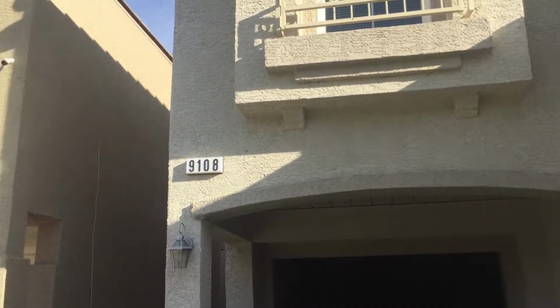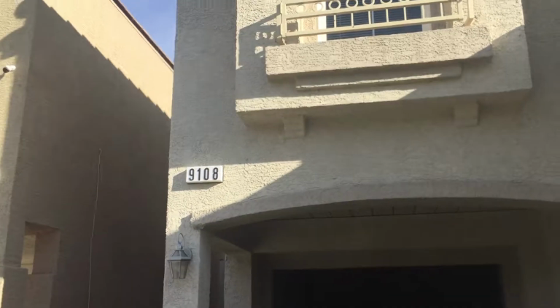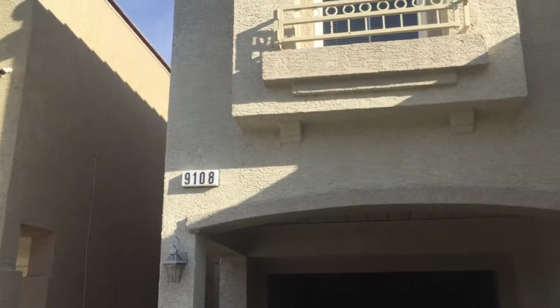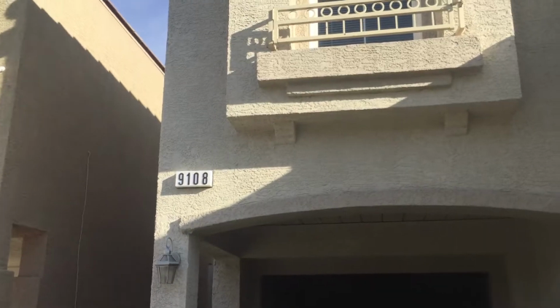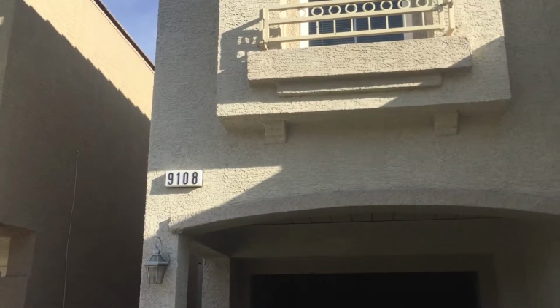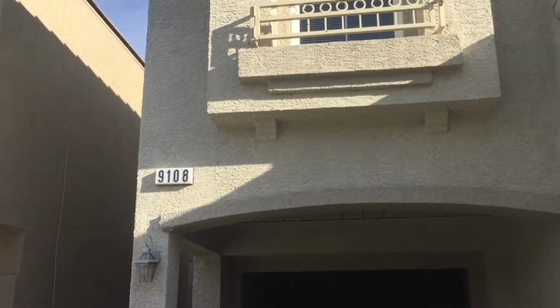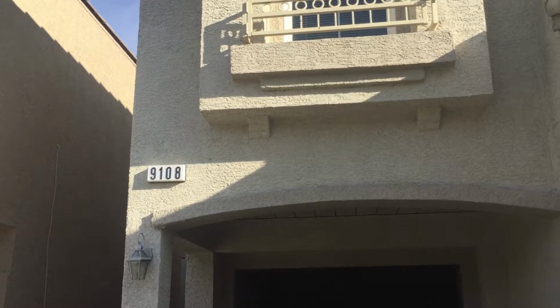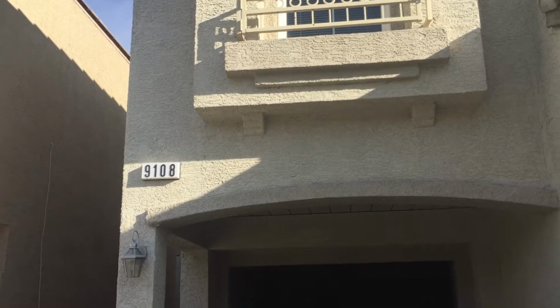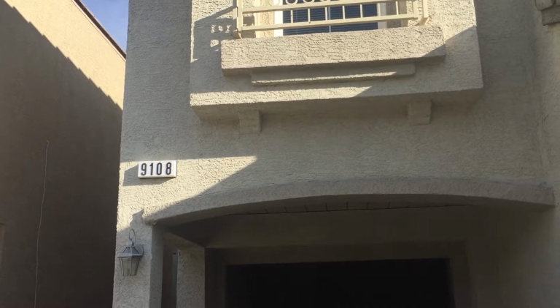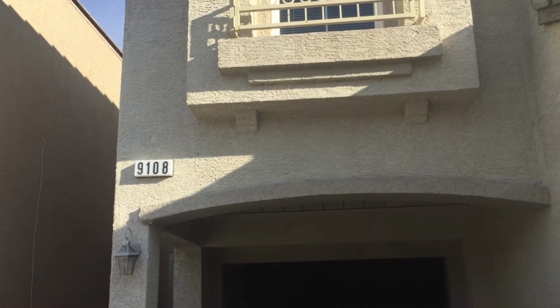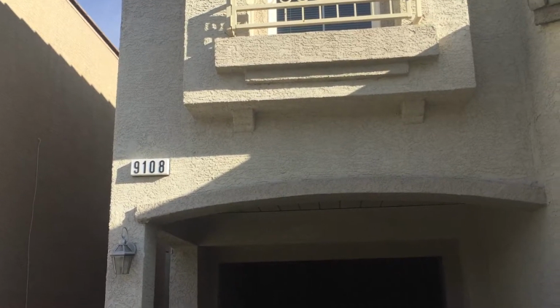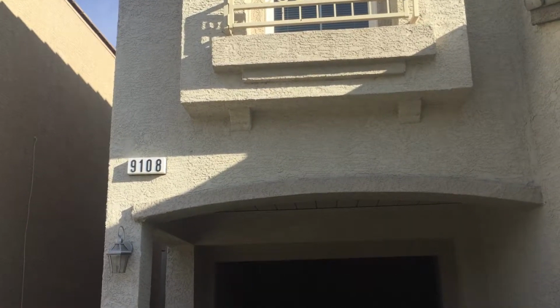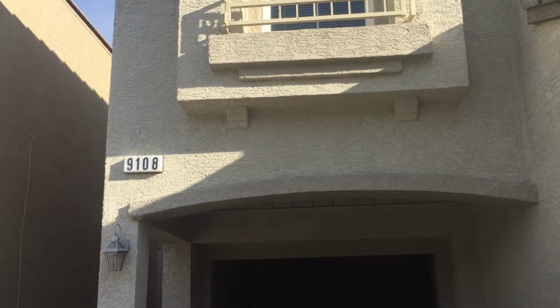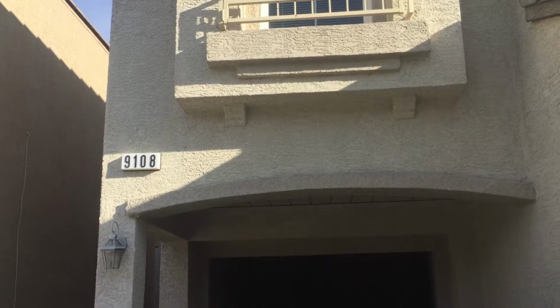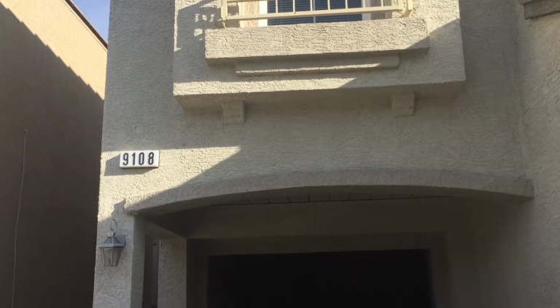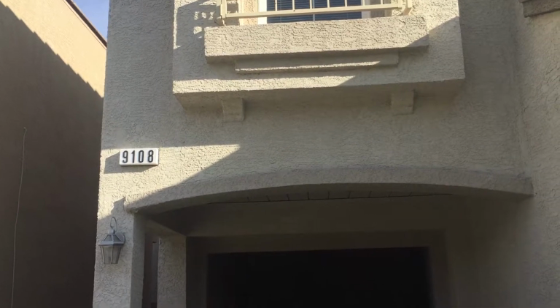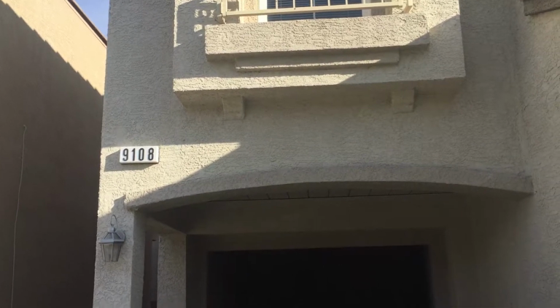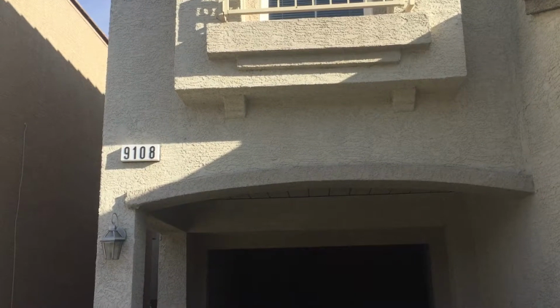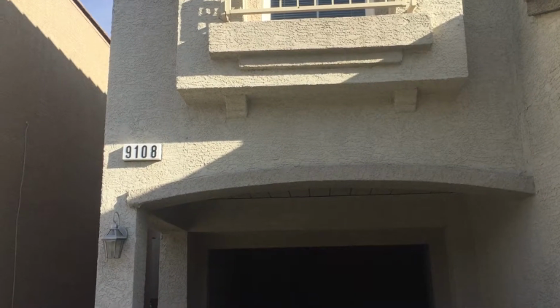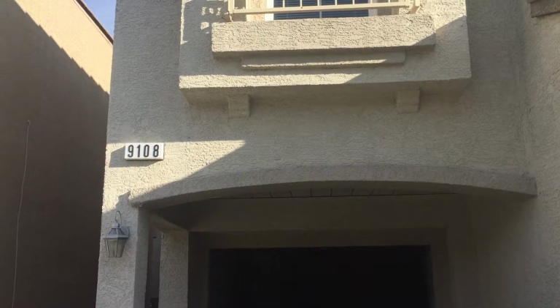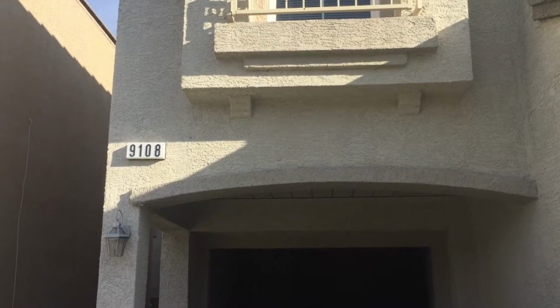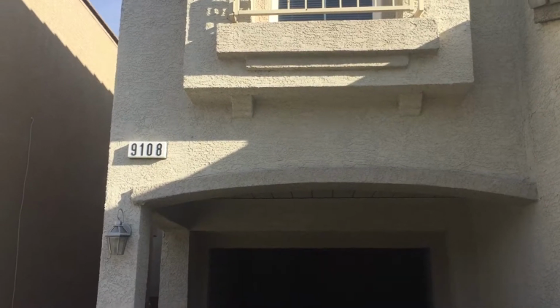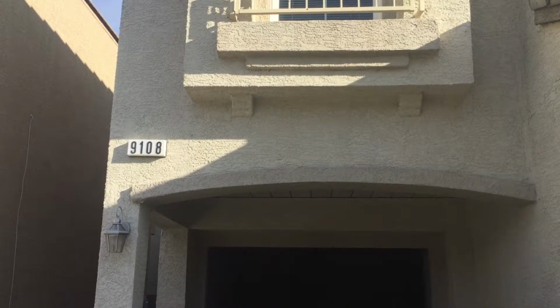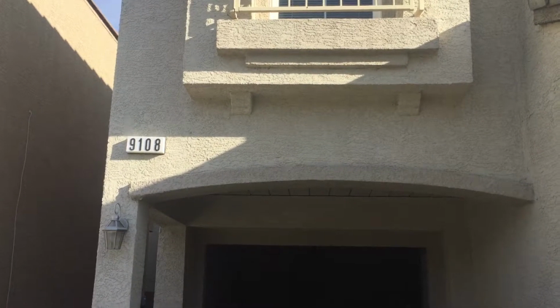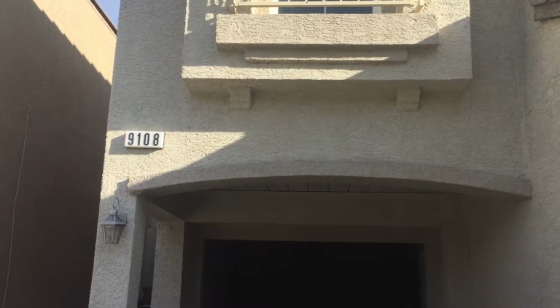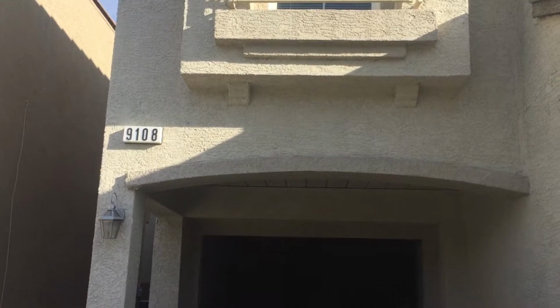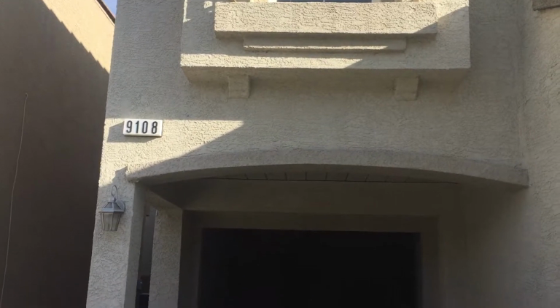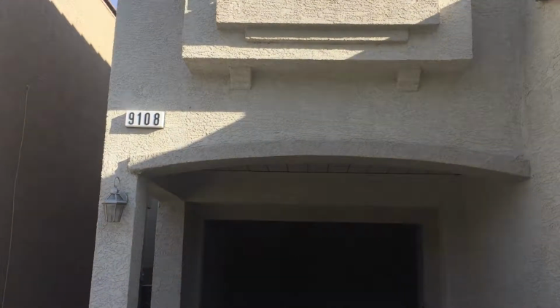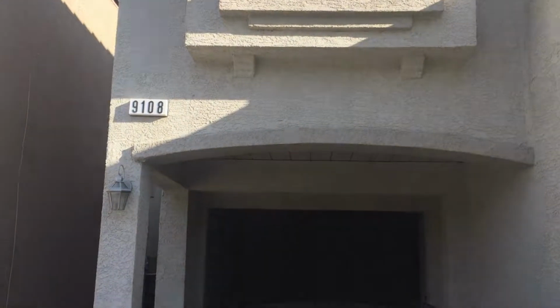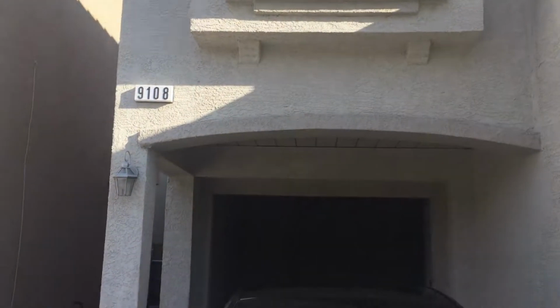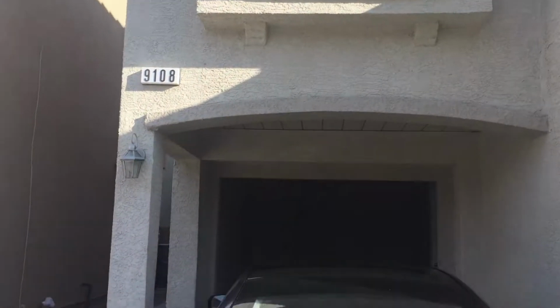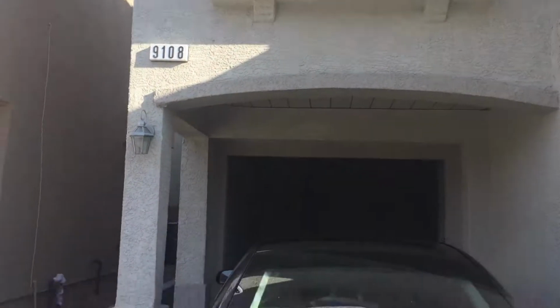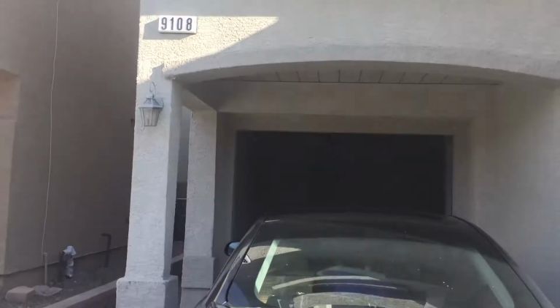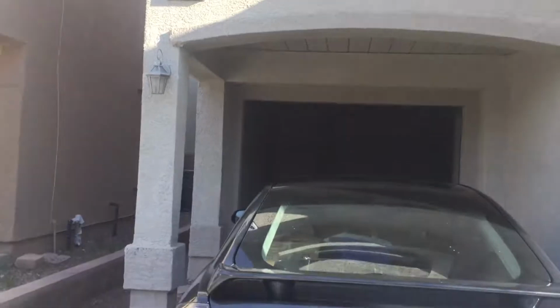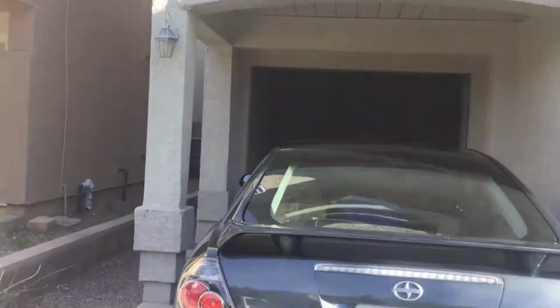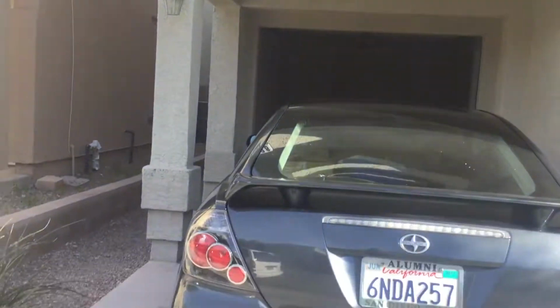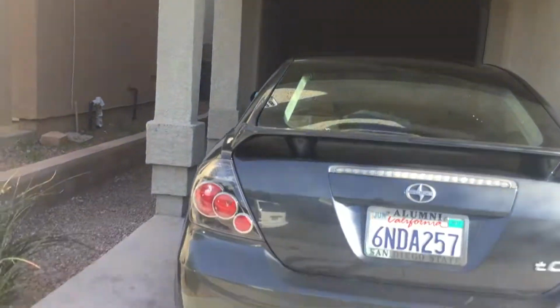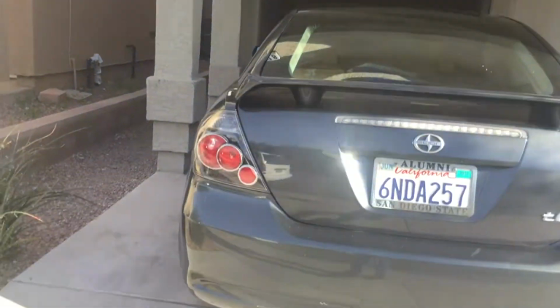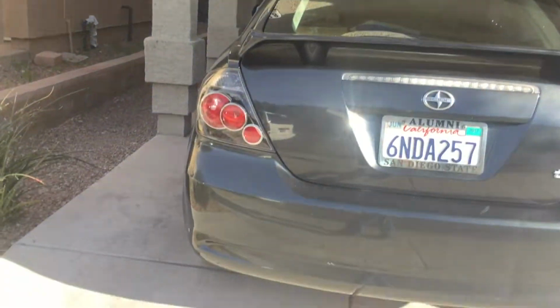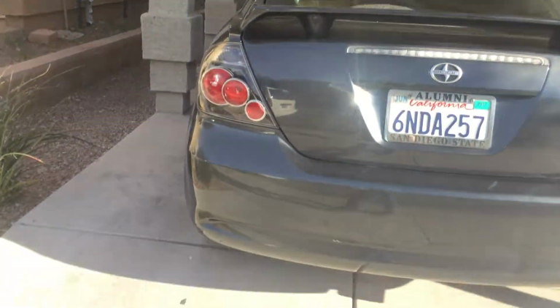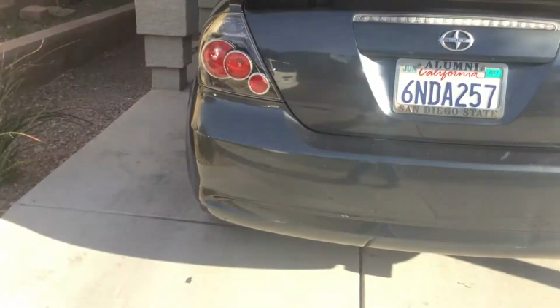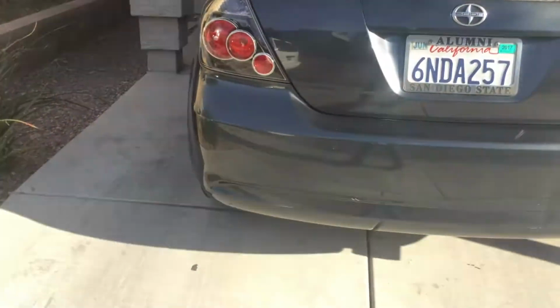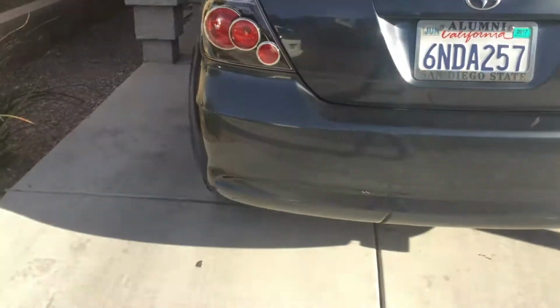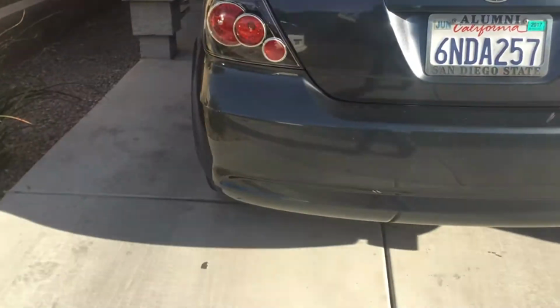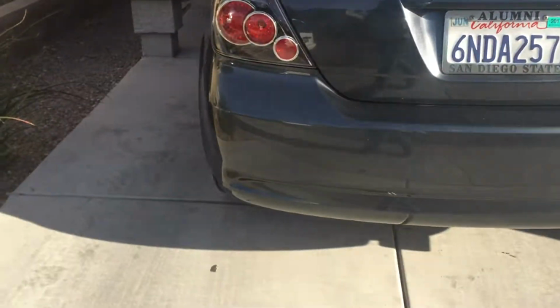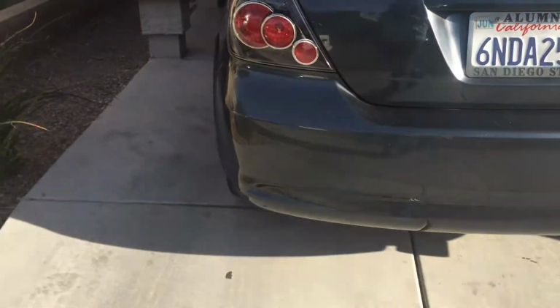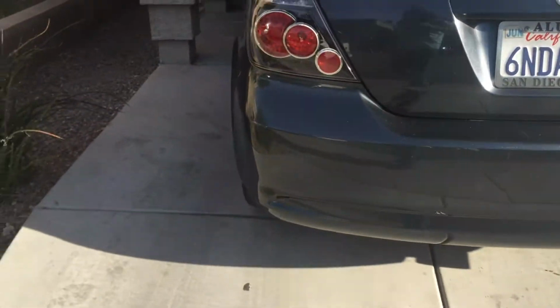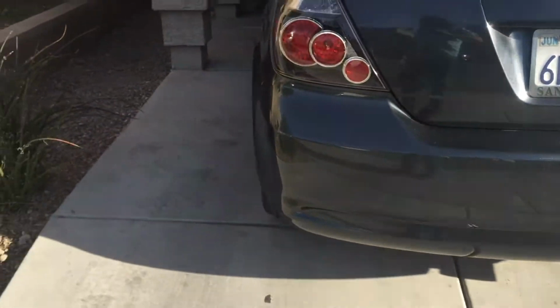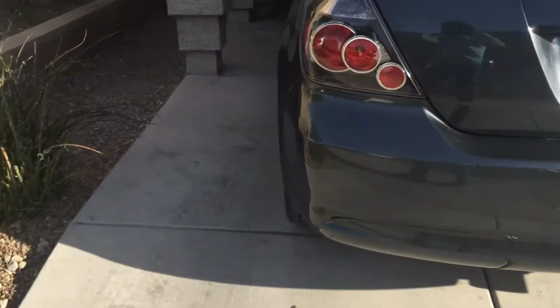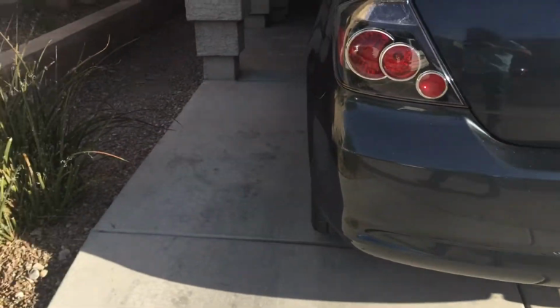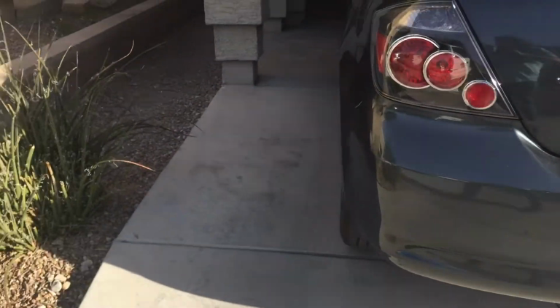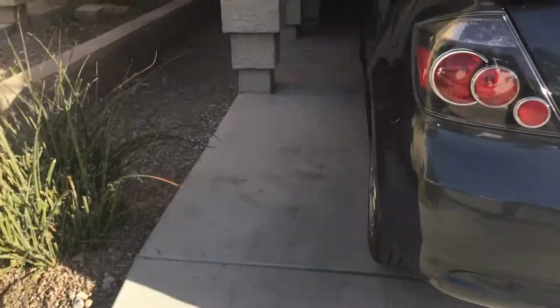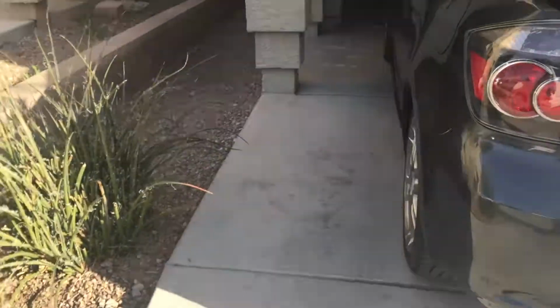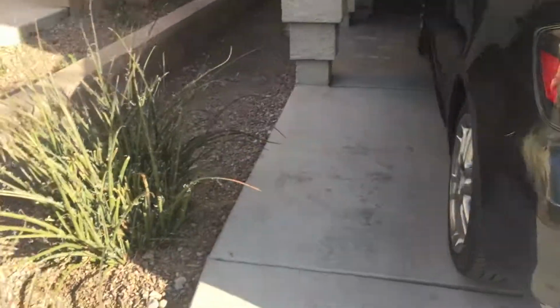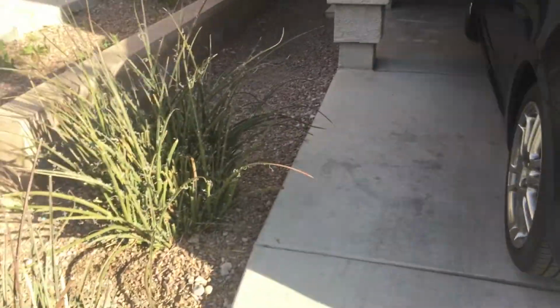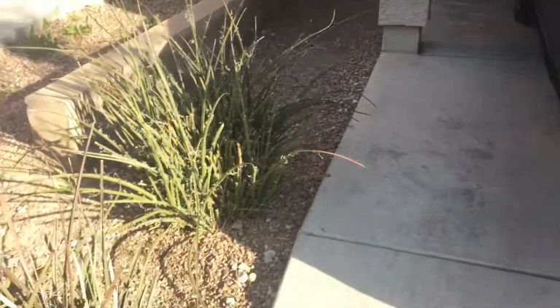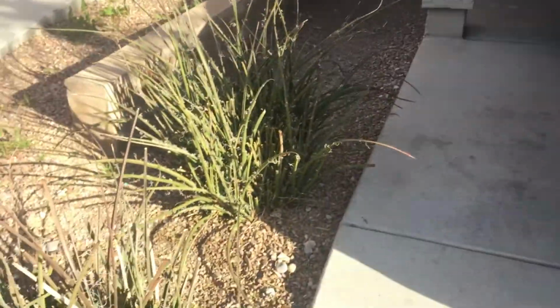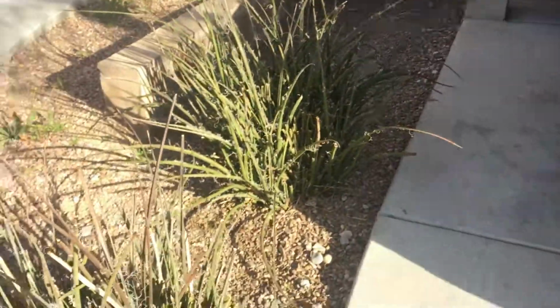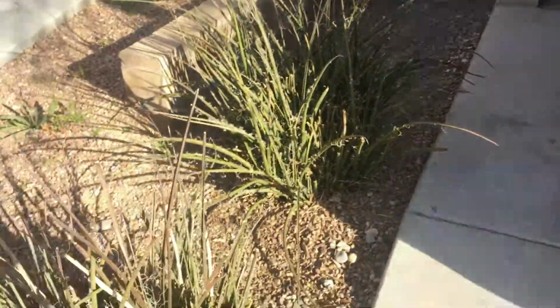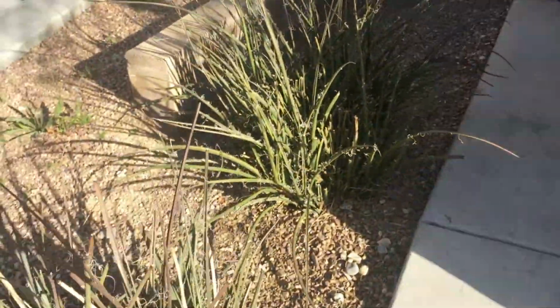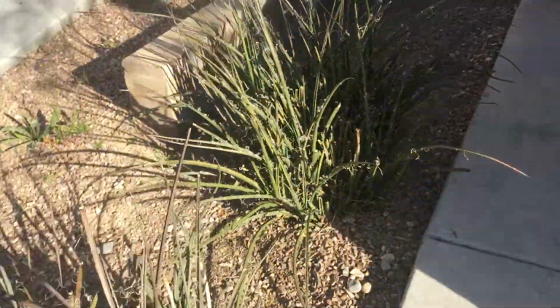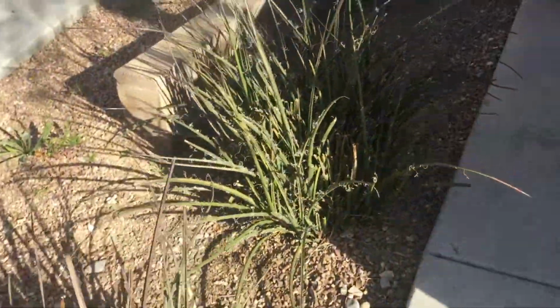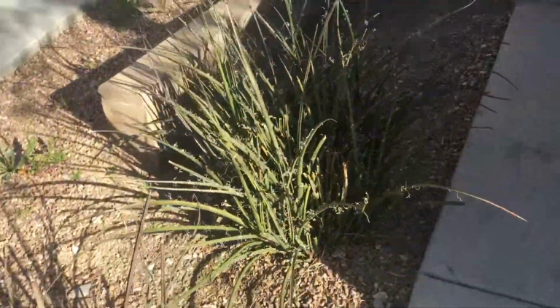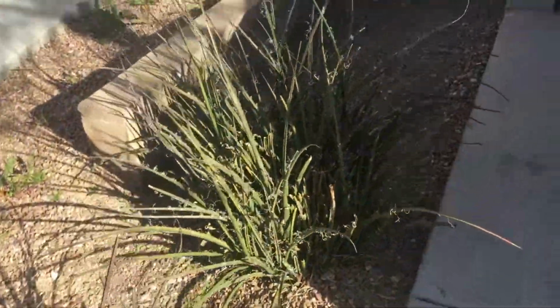Today is March 10, 2017. We're doing a move-in report for 9108 Tailor-Made. We'll start with the exterior.